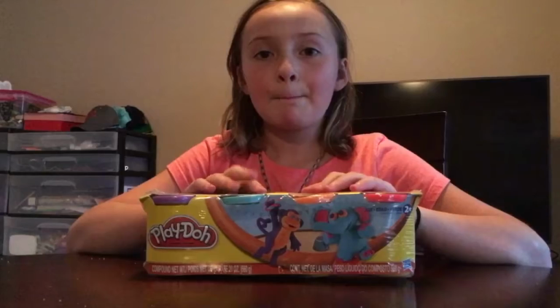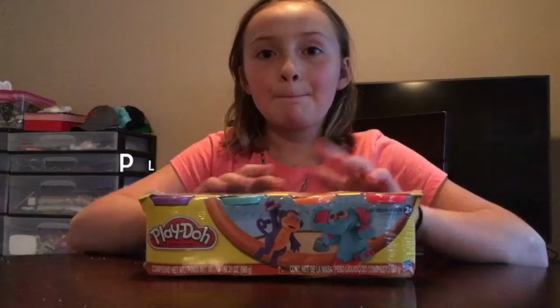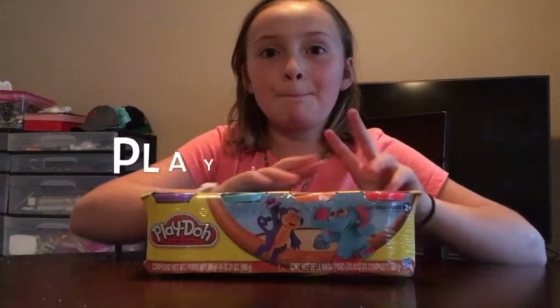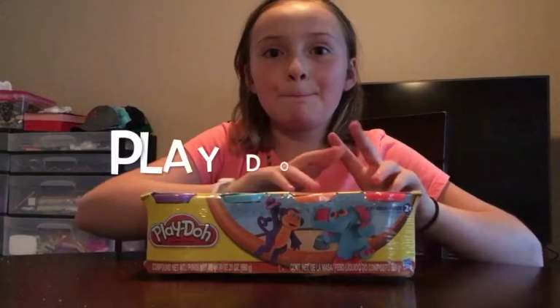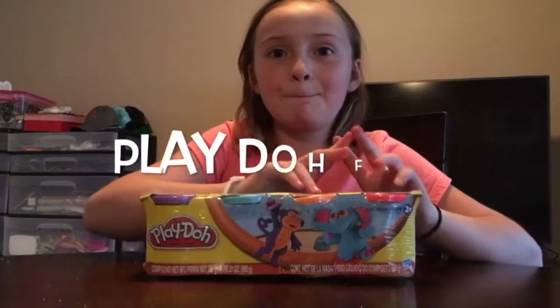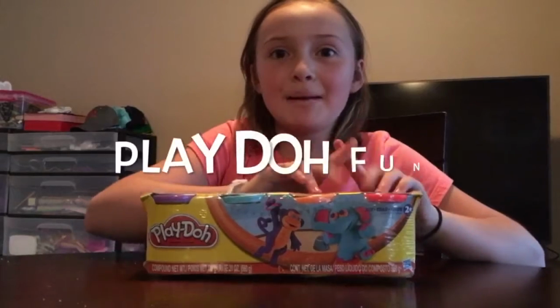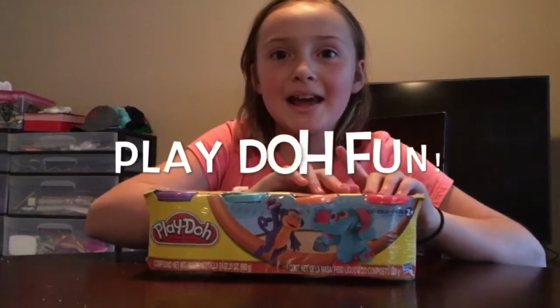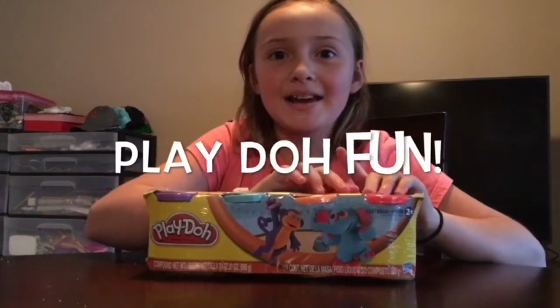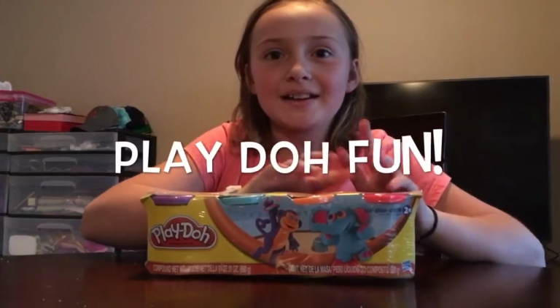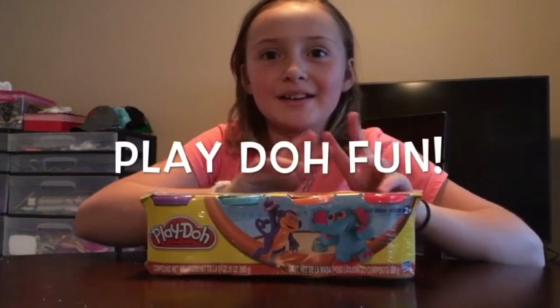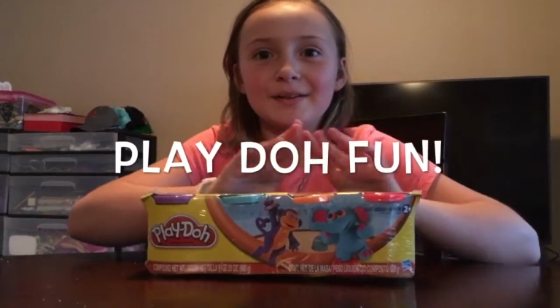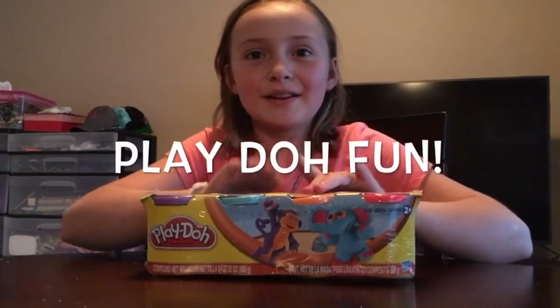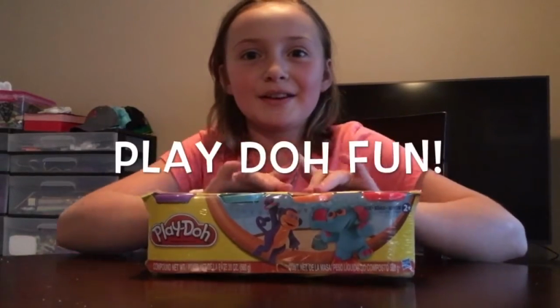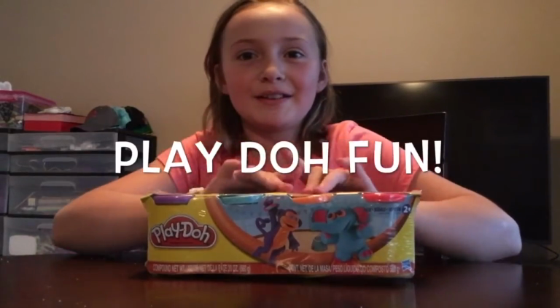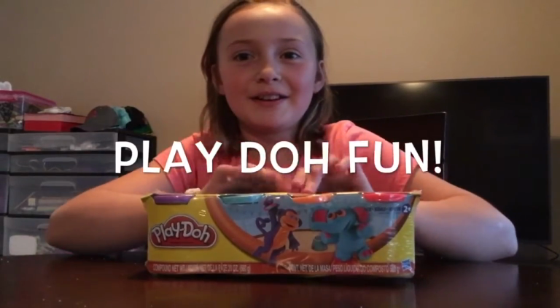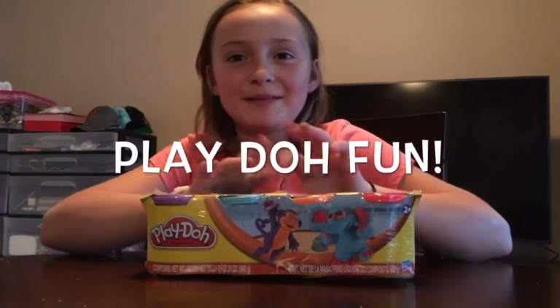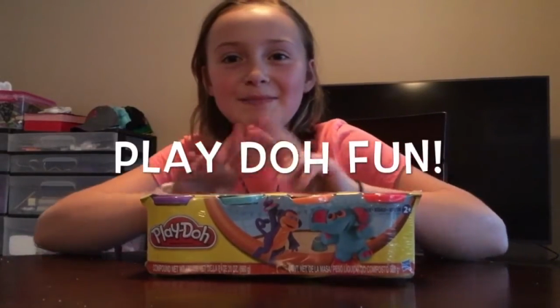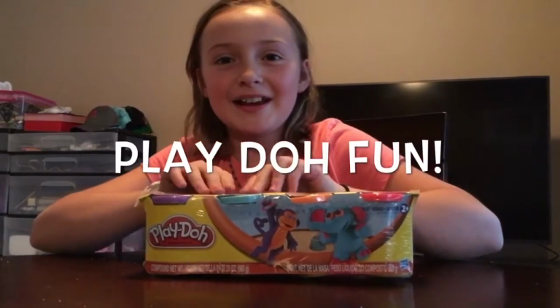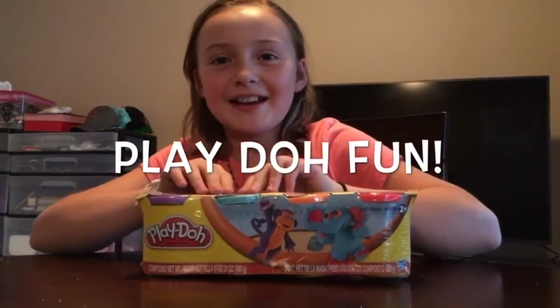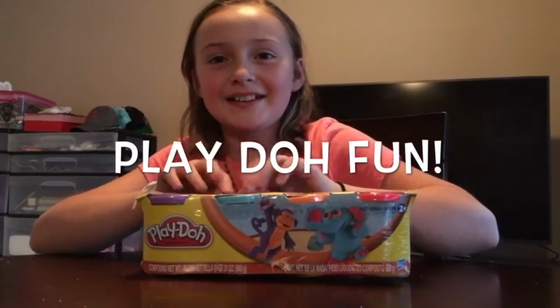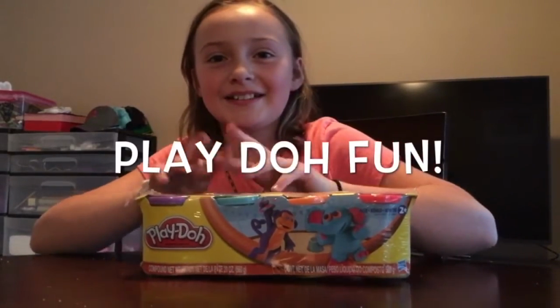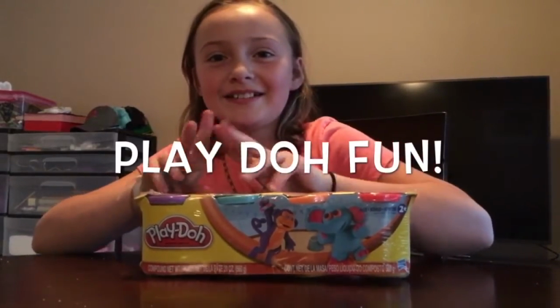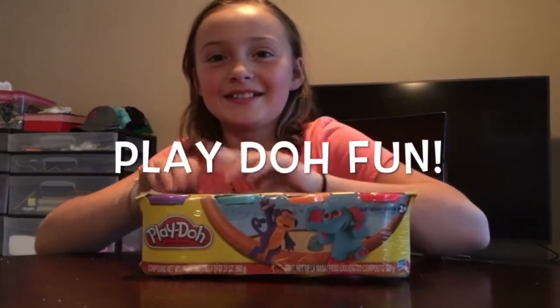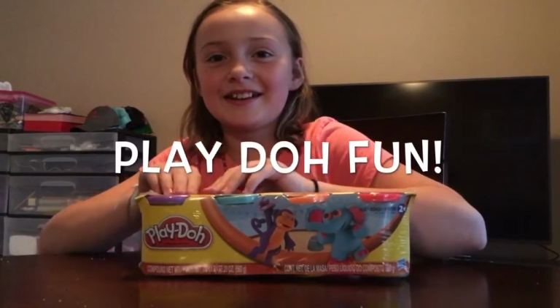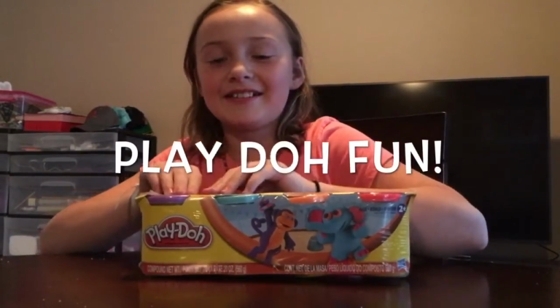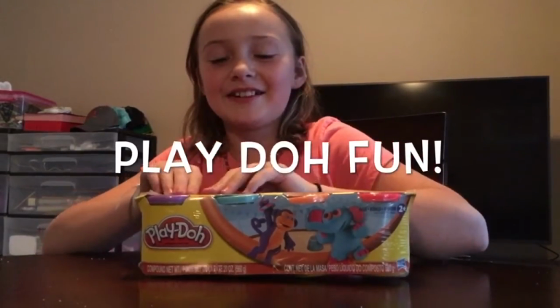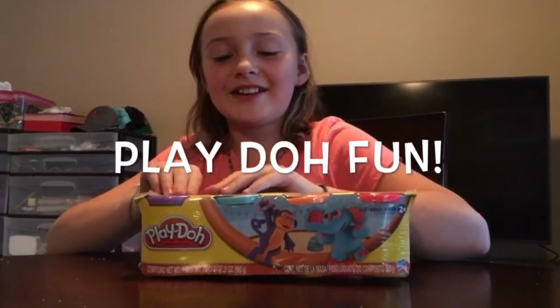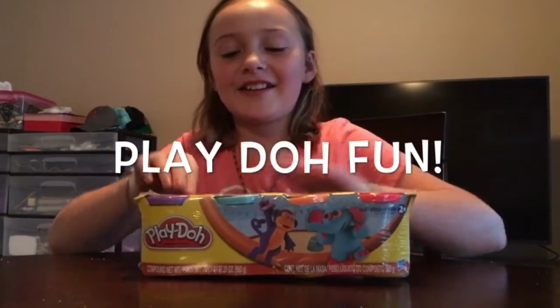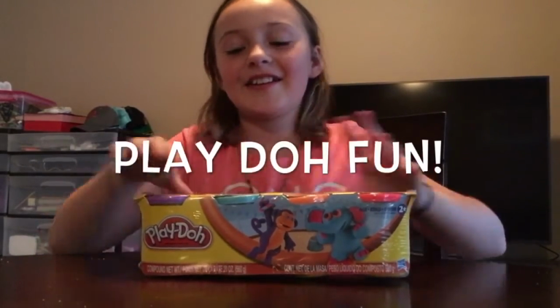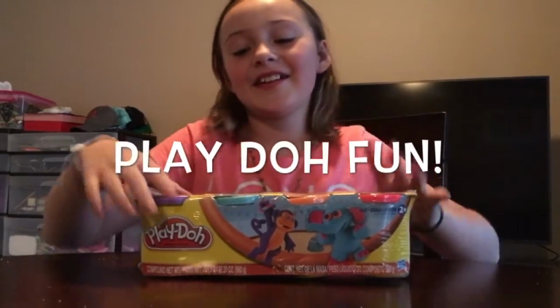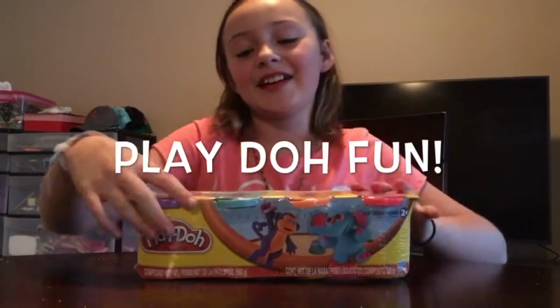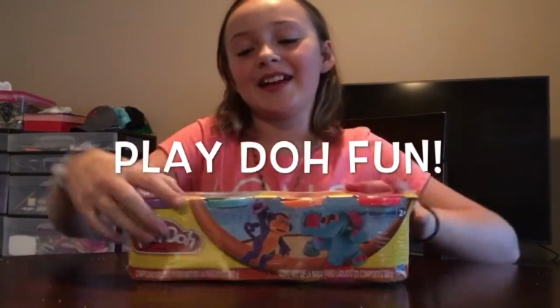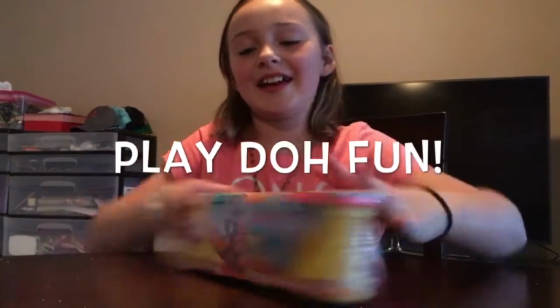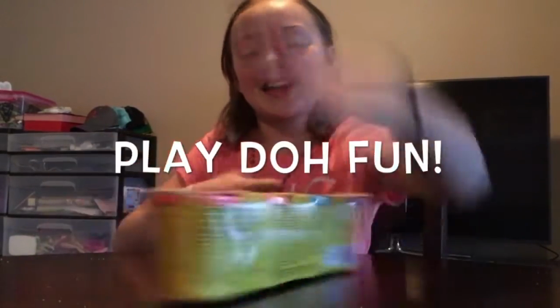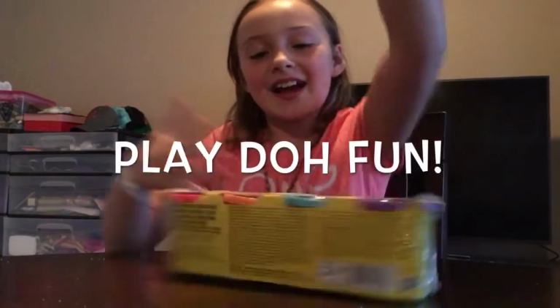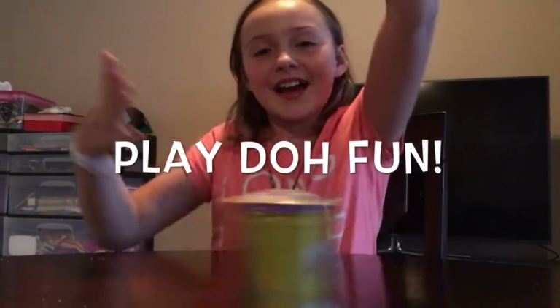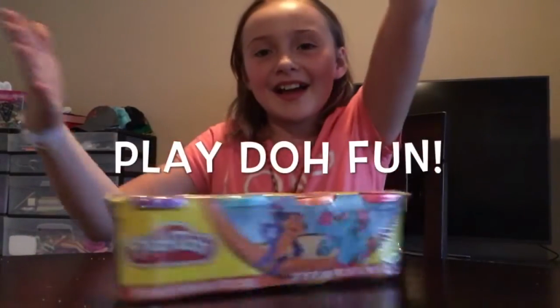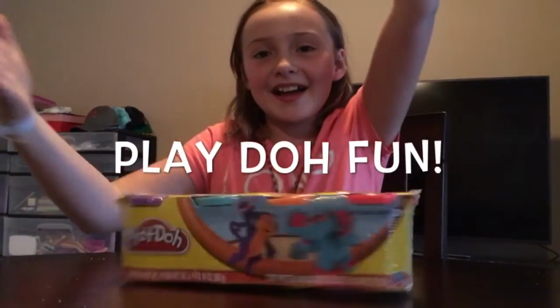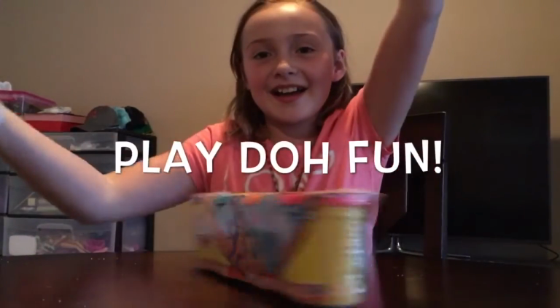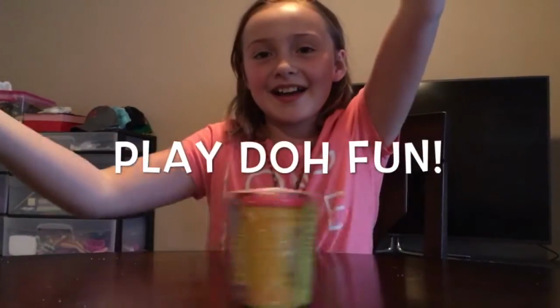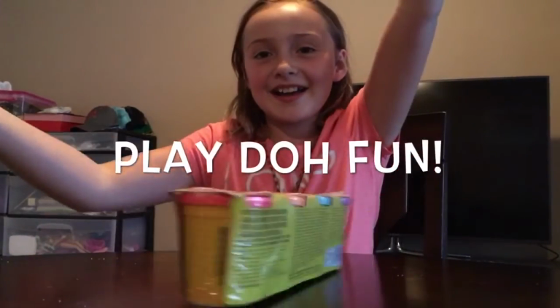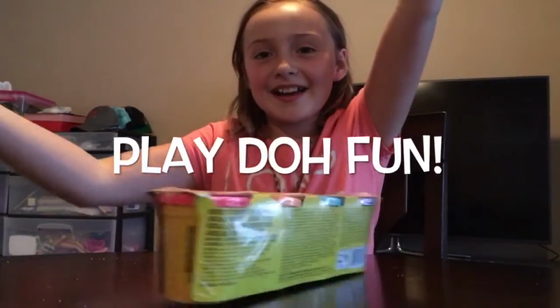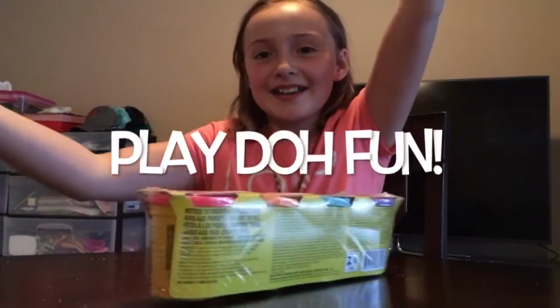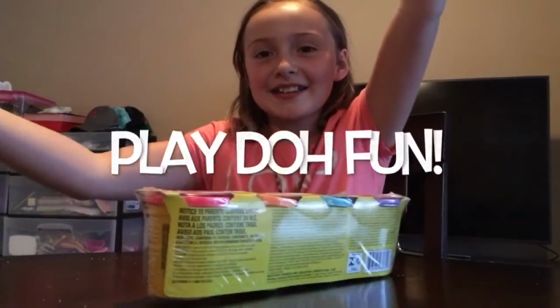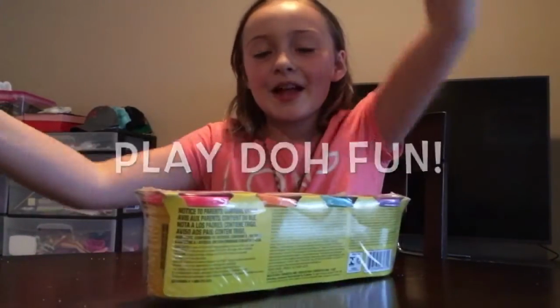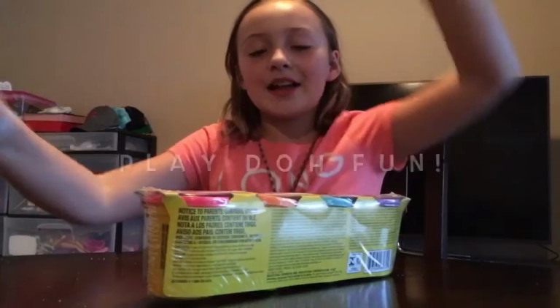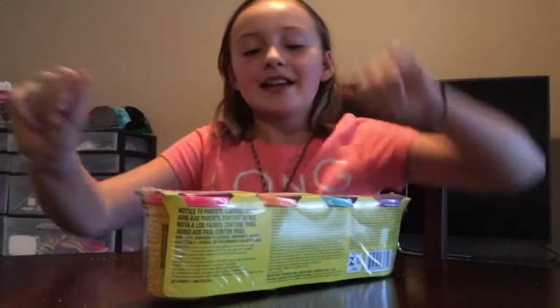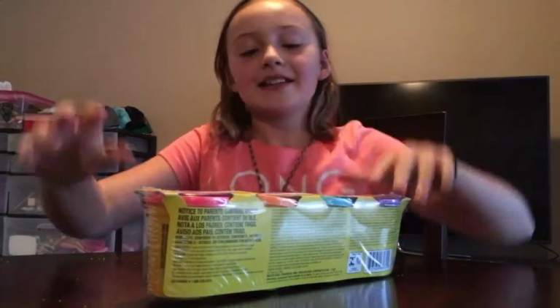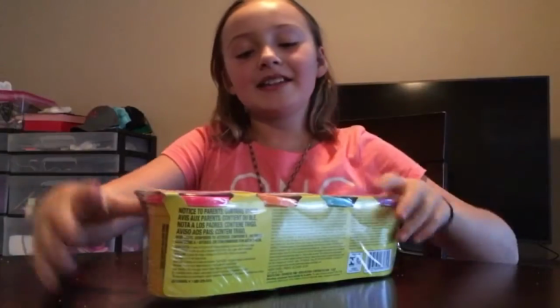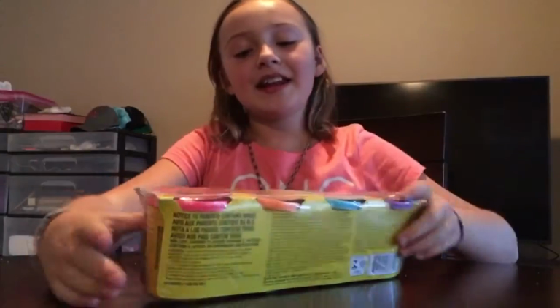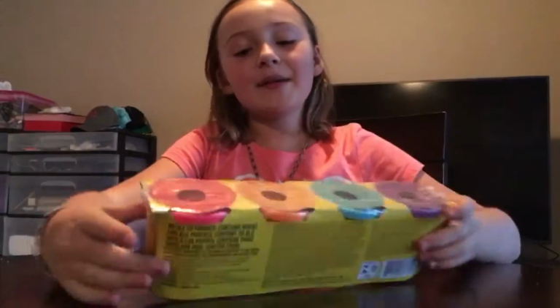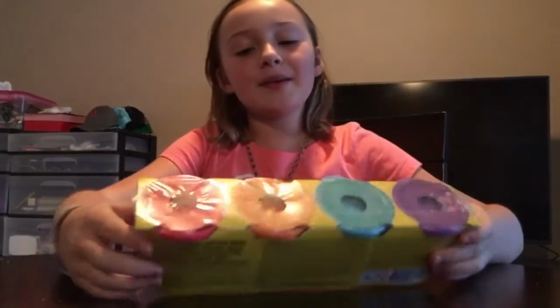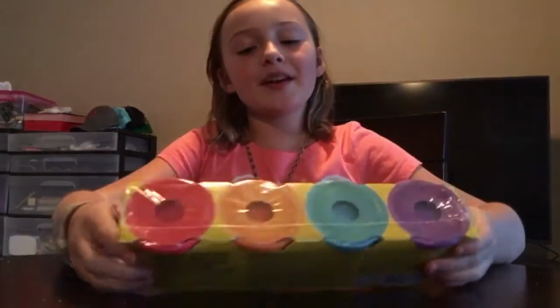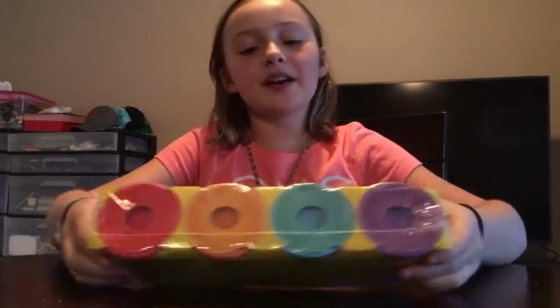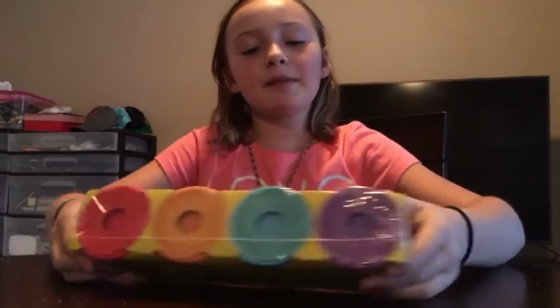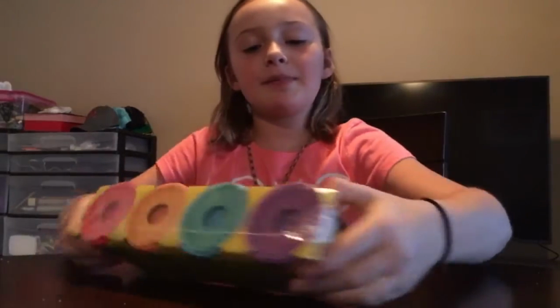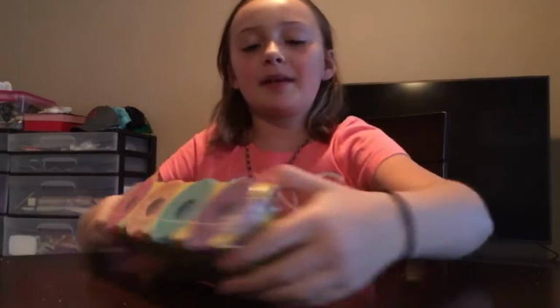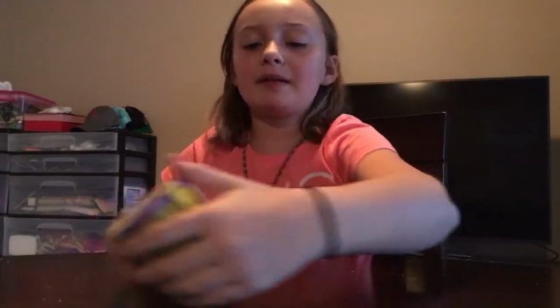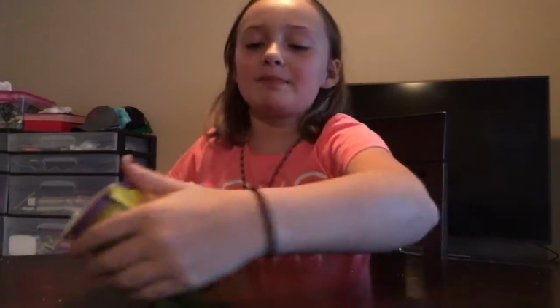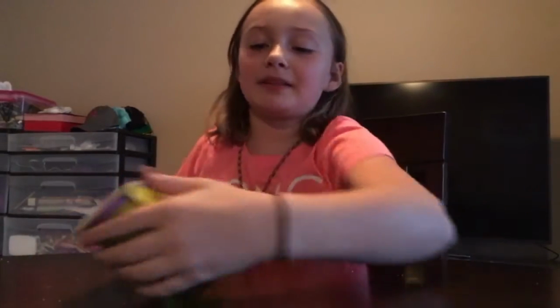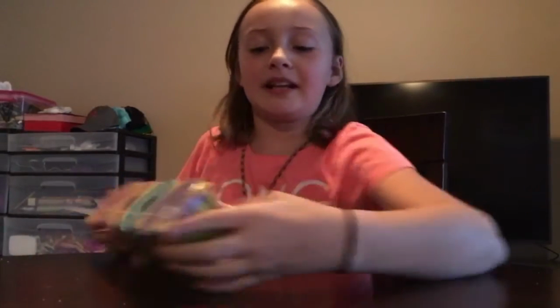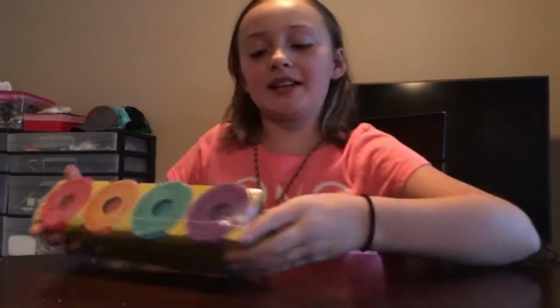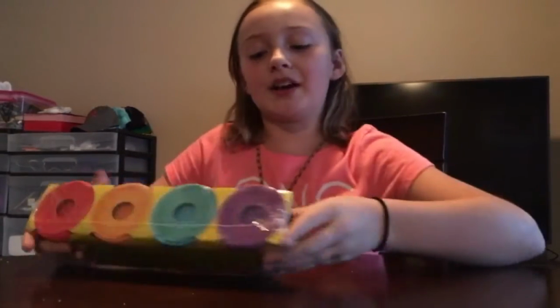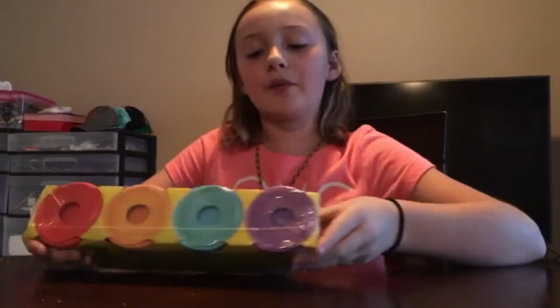Play-doh-doh-doh, play-doh-doh-doh. Hey guys! Today we are going to be playing with Play-doh.